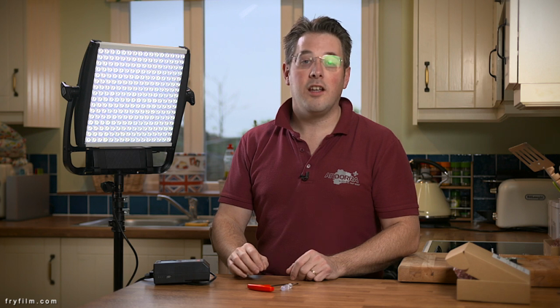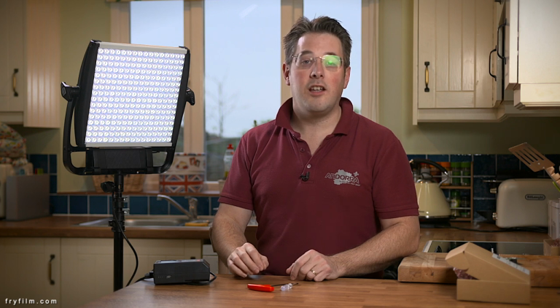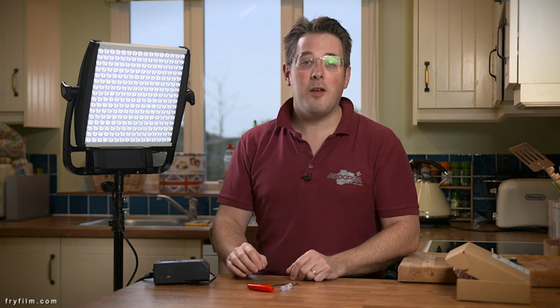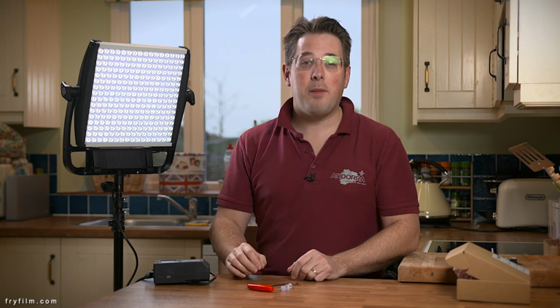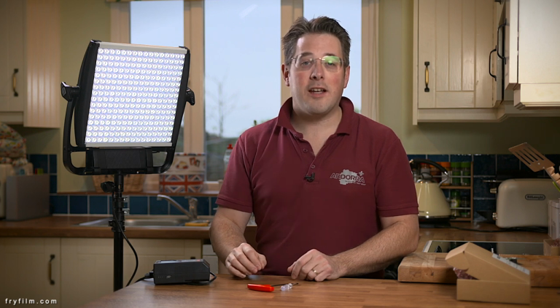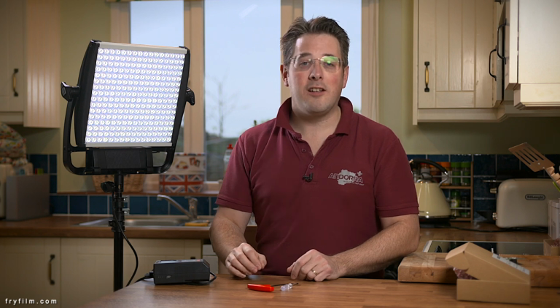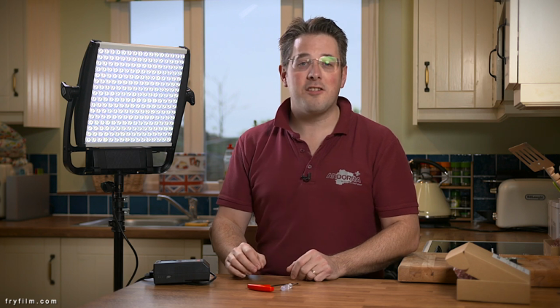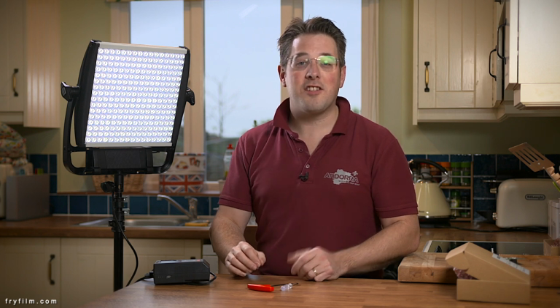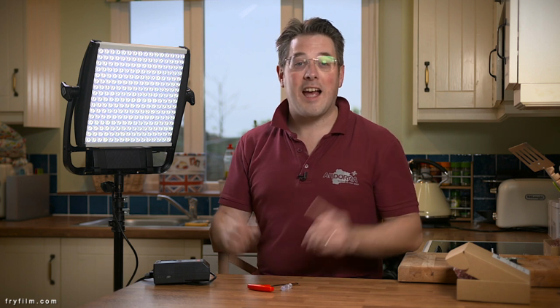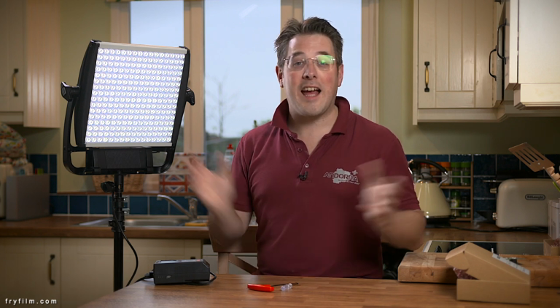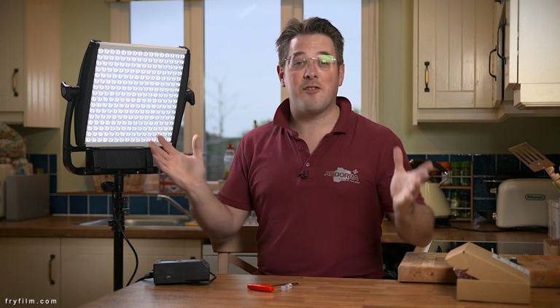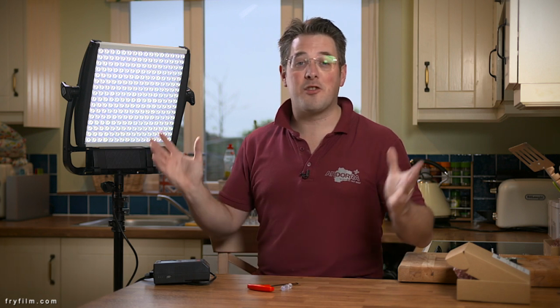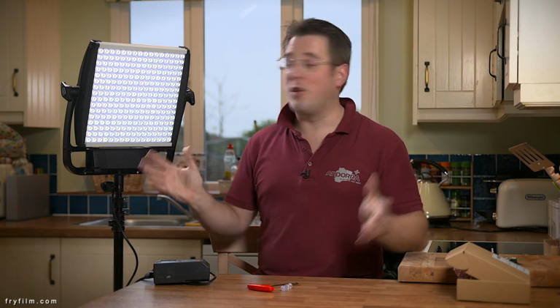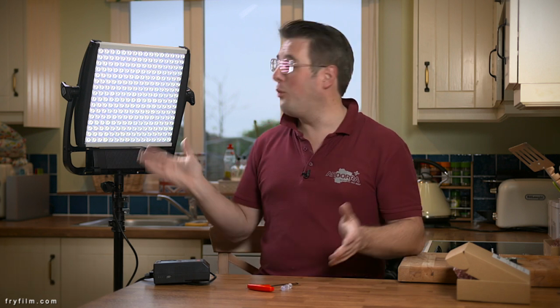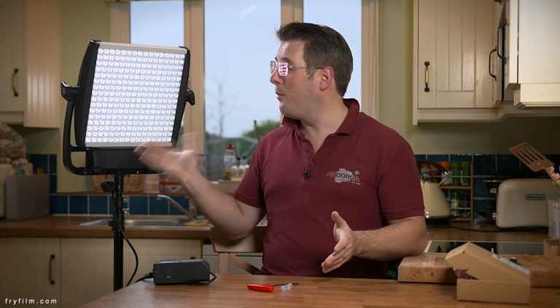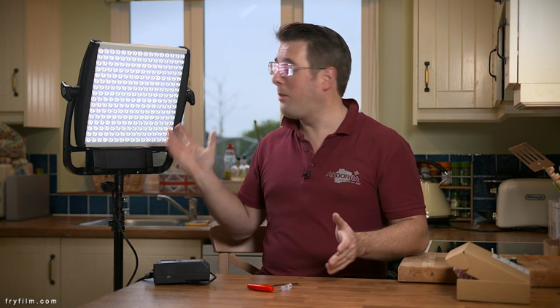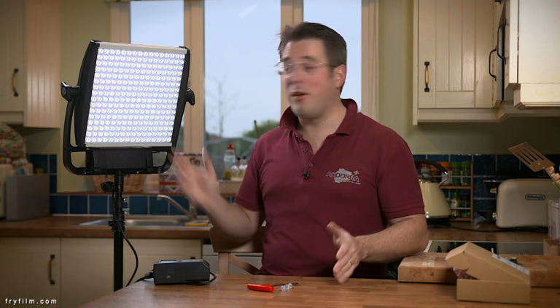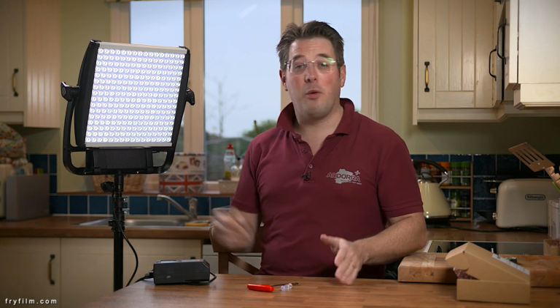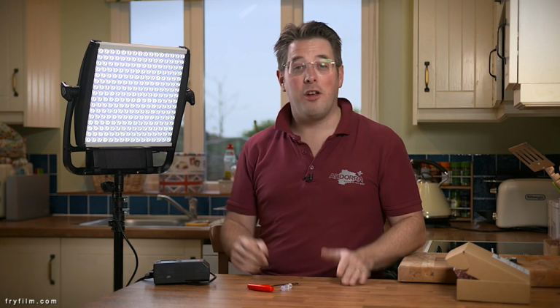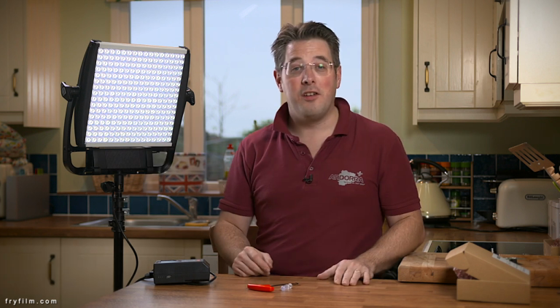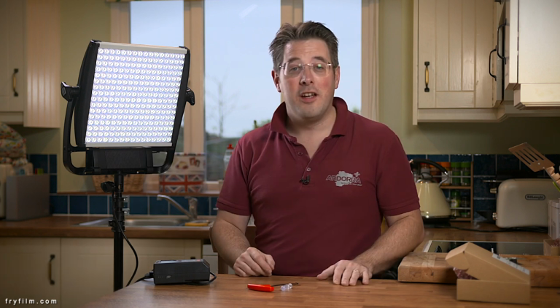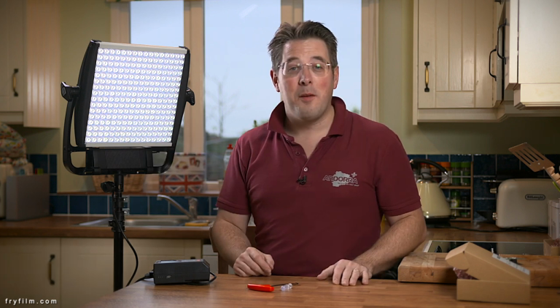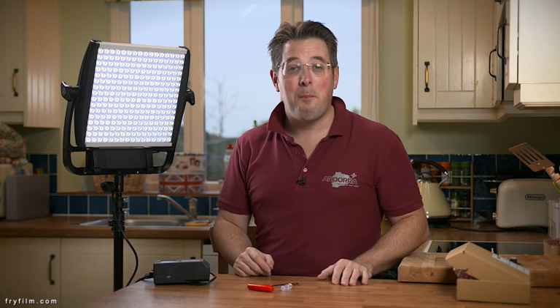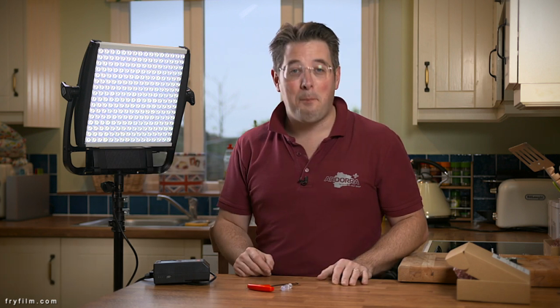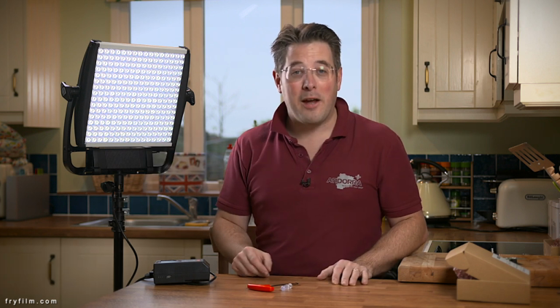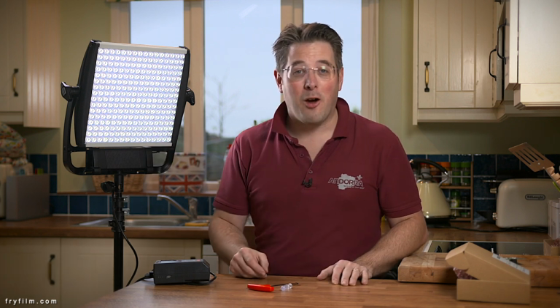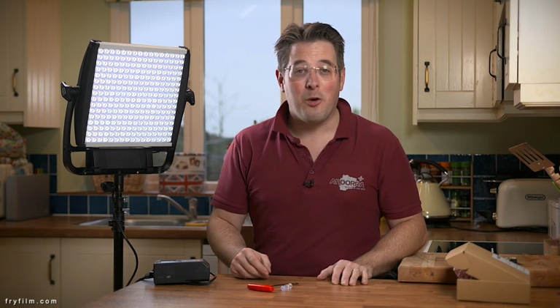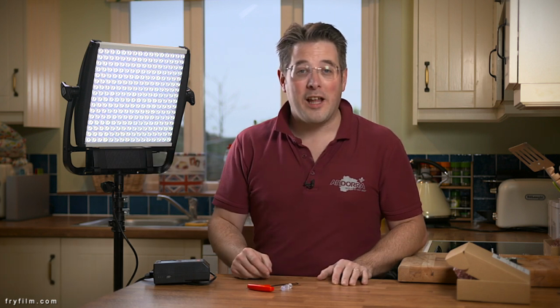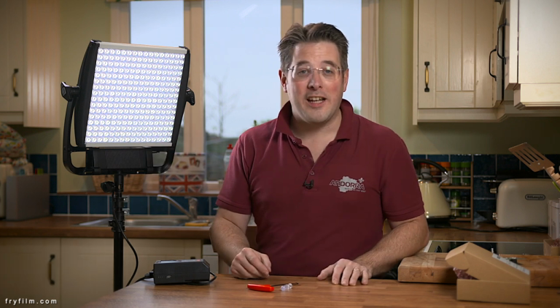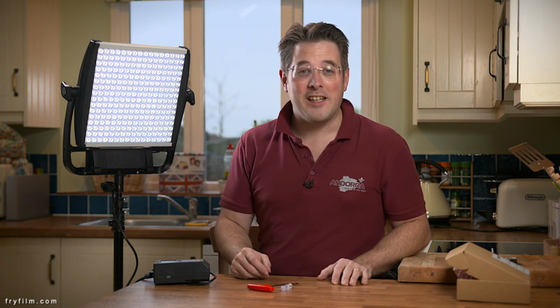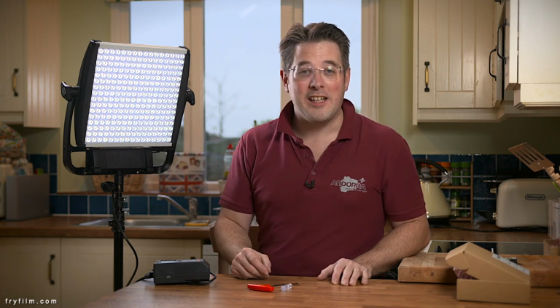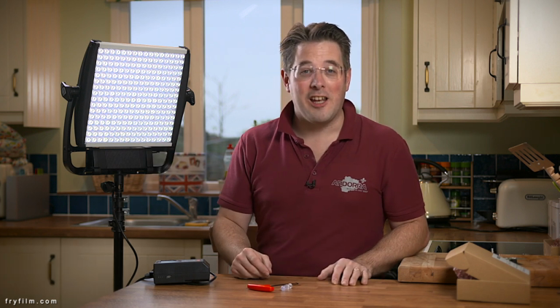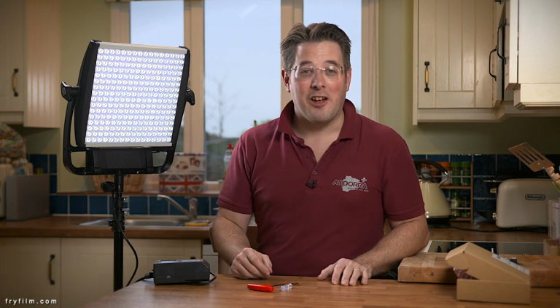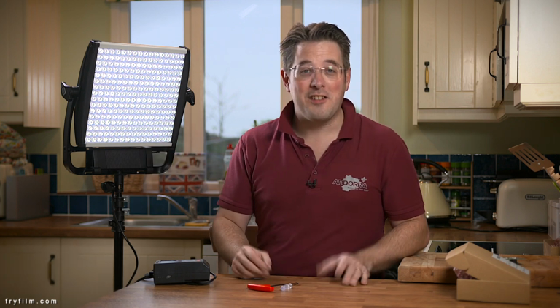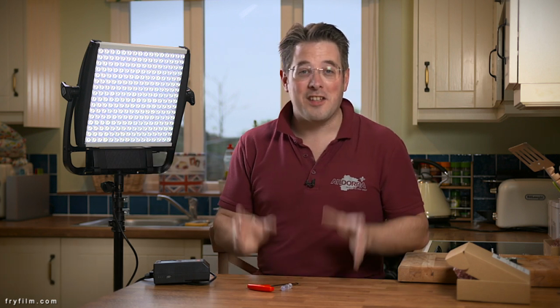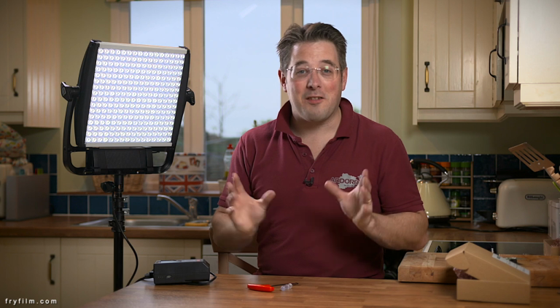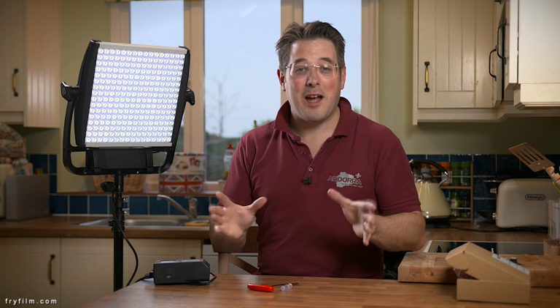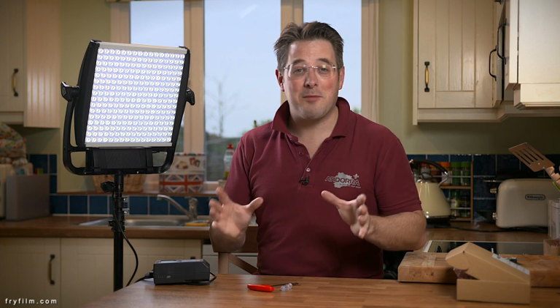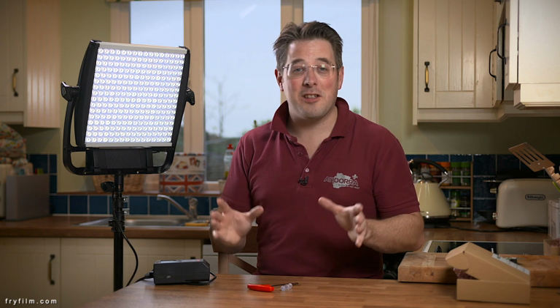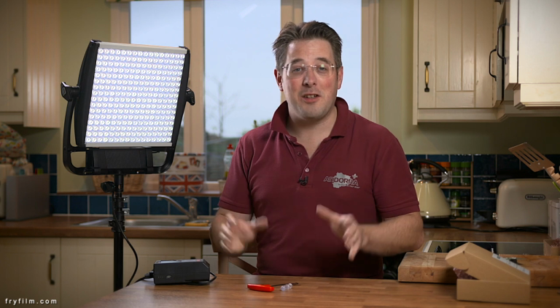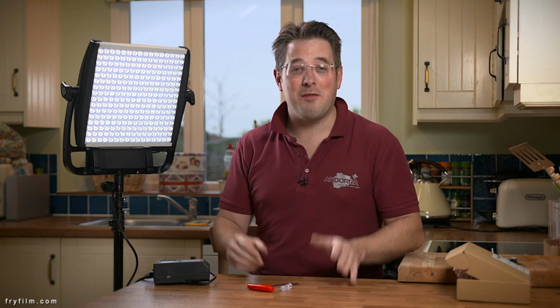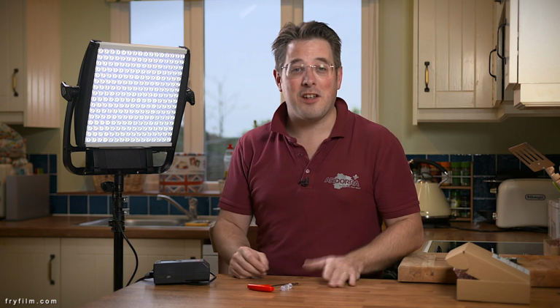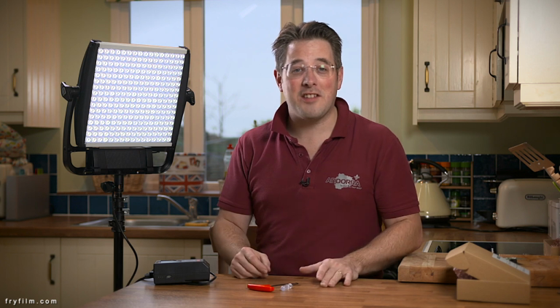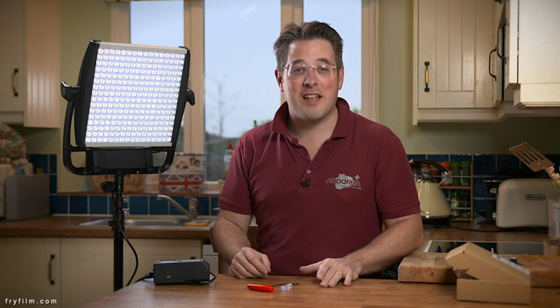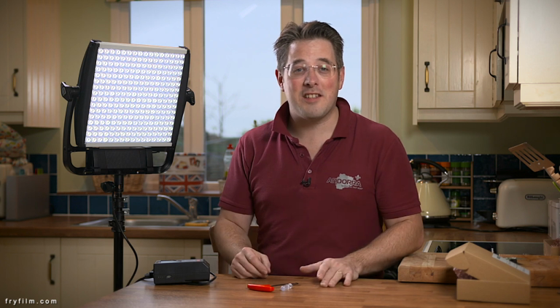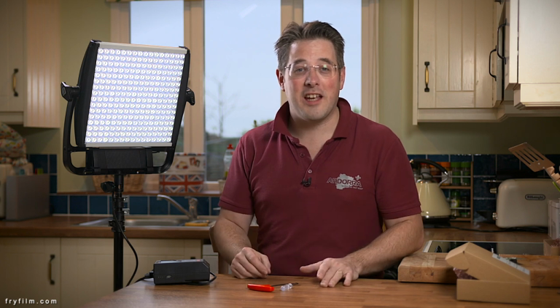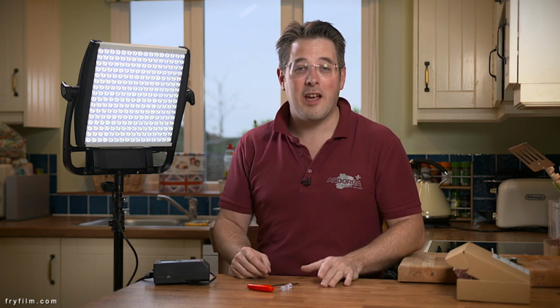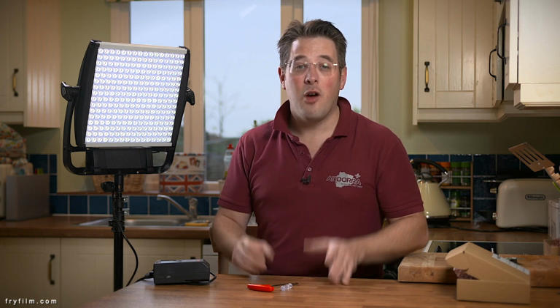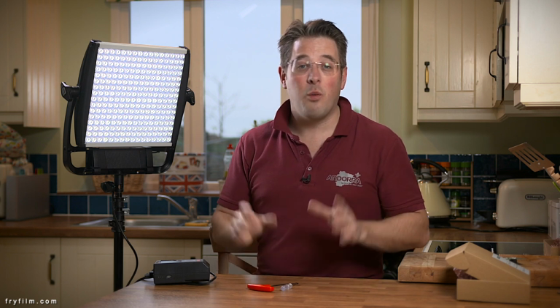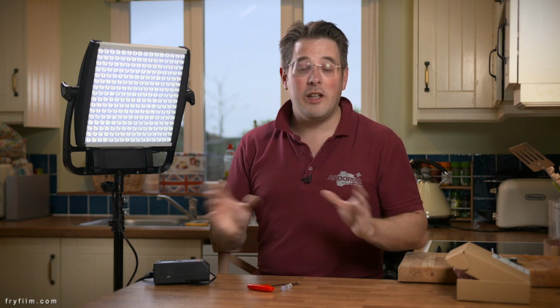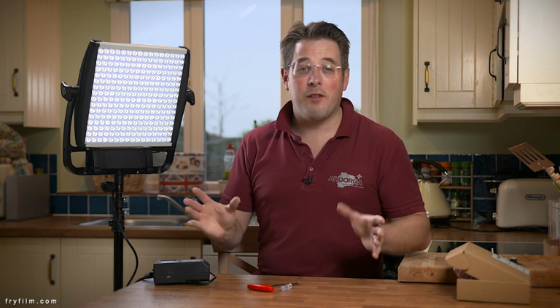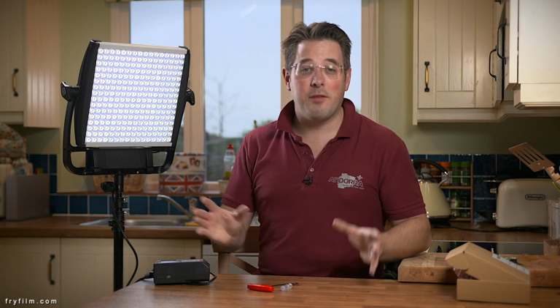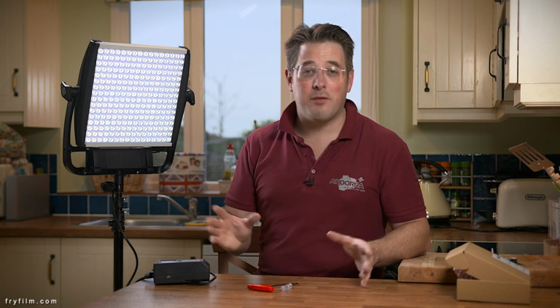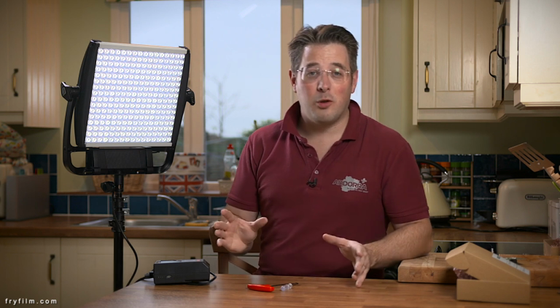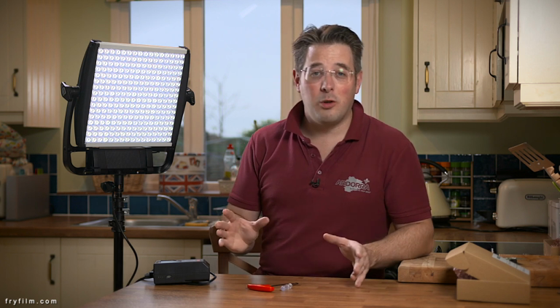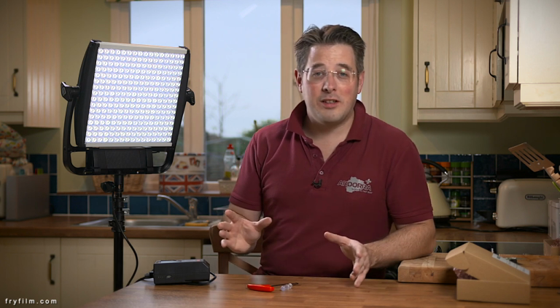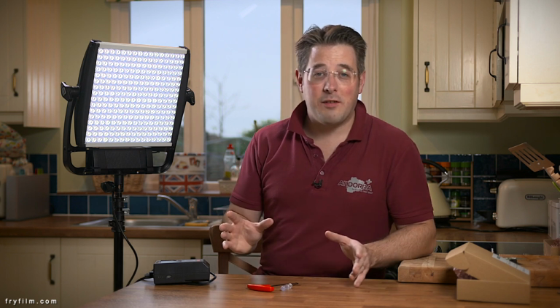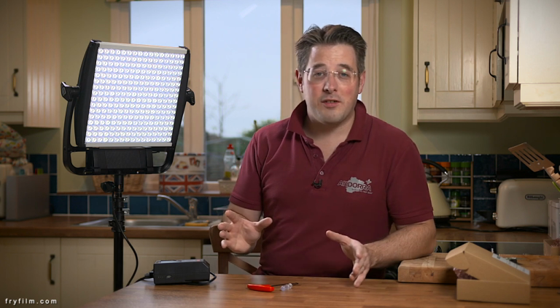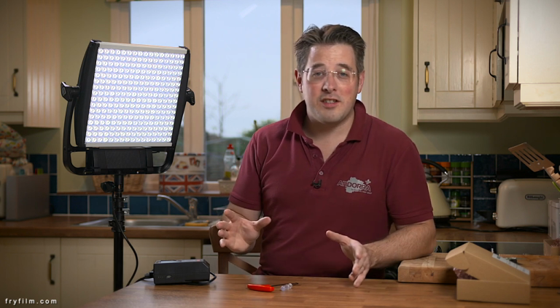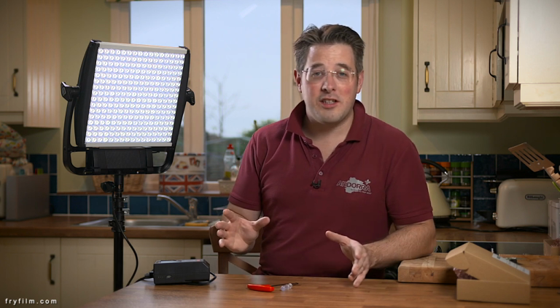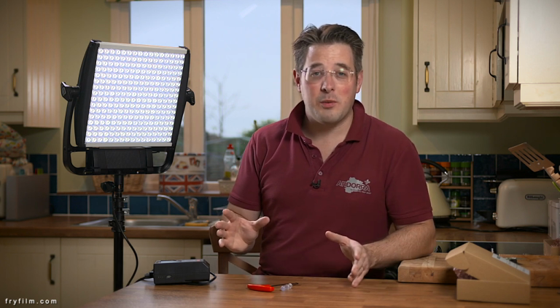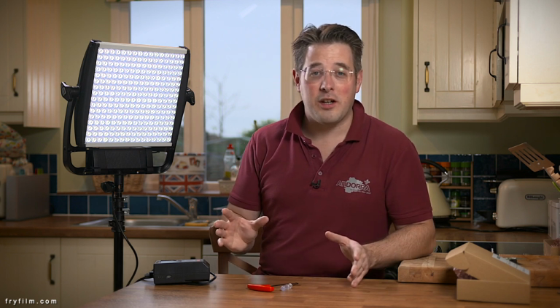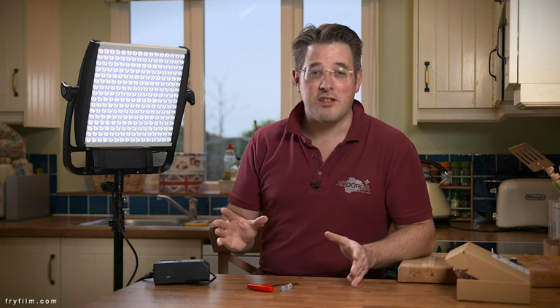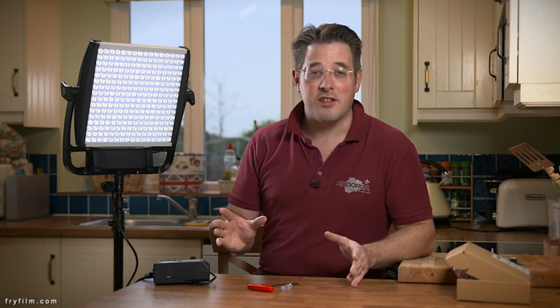Light panels, Astra 1x1, big old LED lights. They're absolutely fantastic. We love them for all different situations.